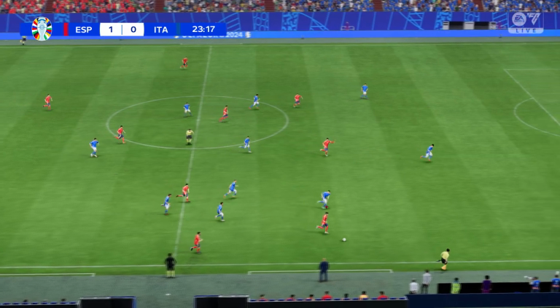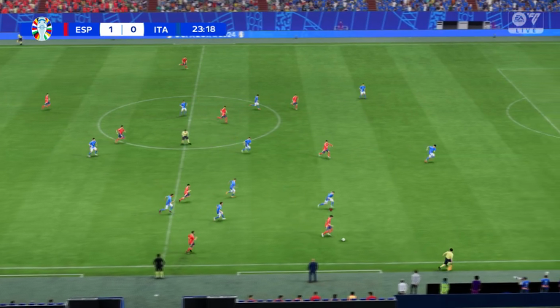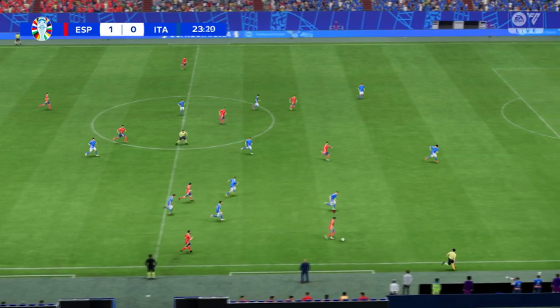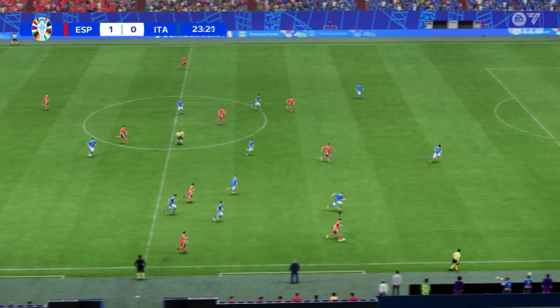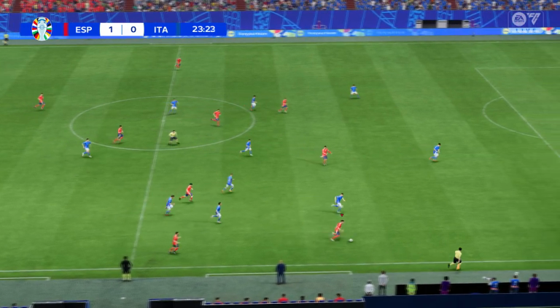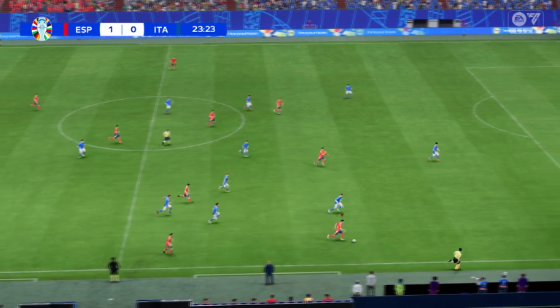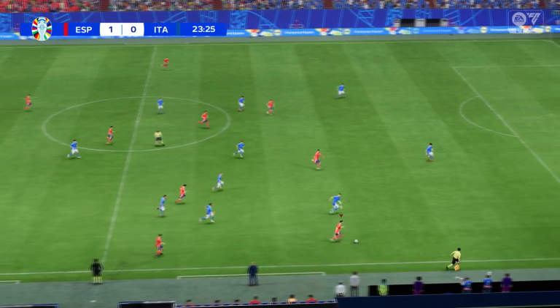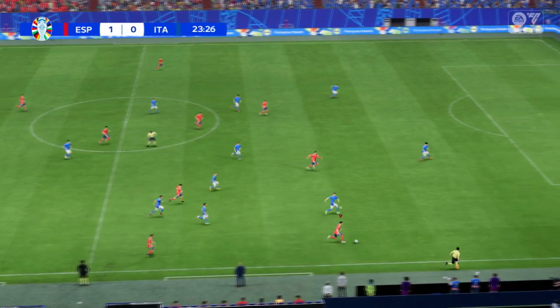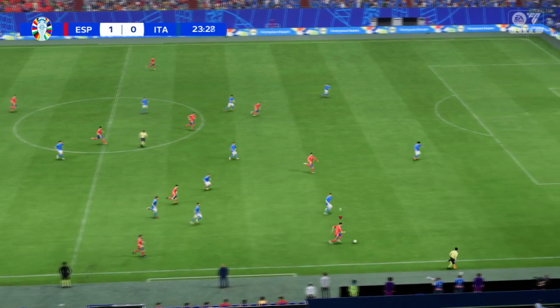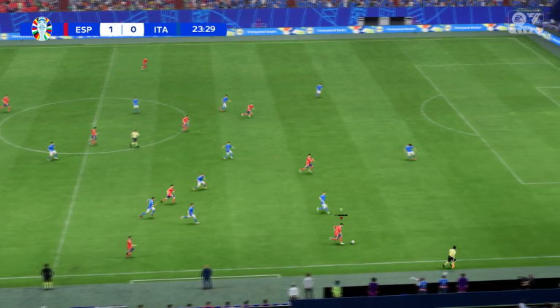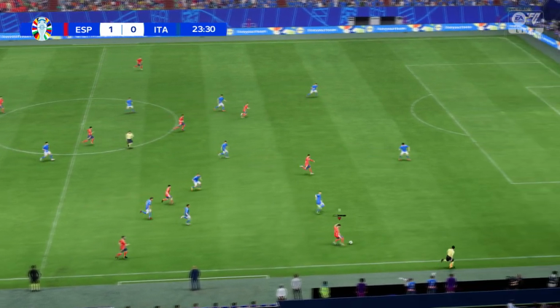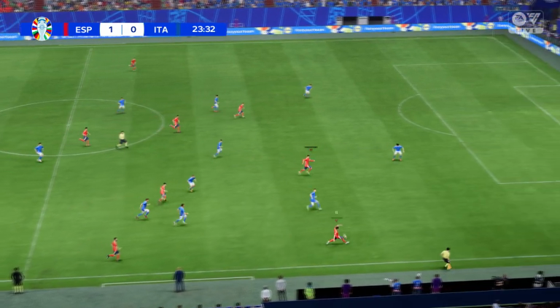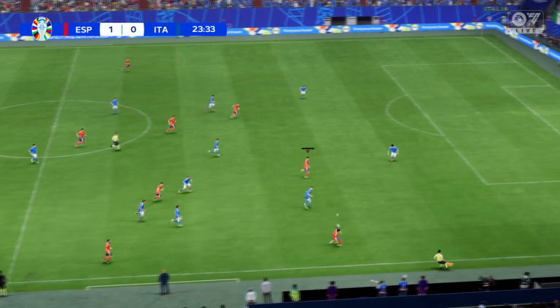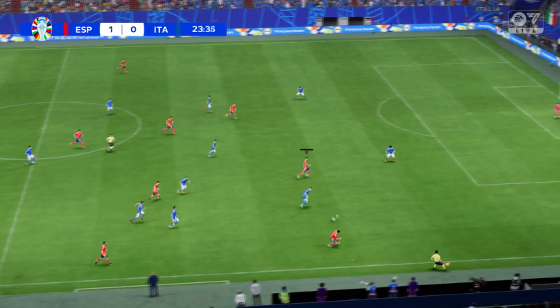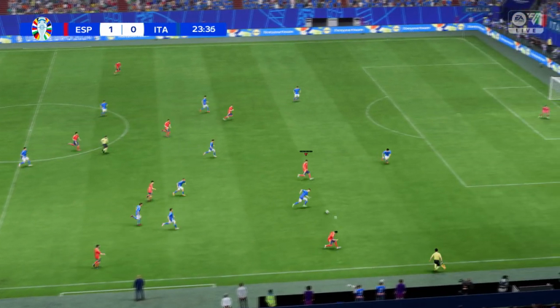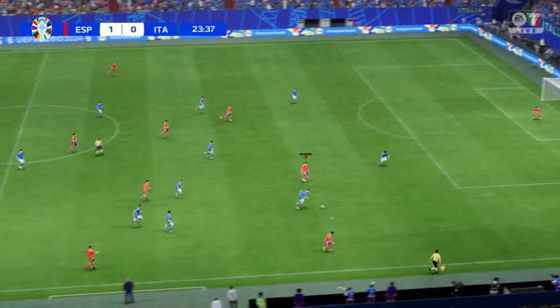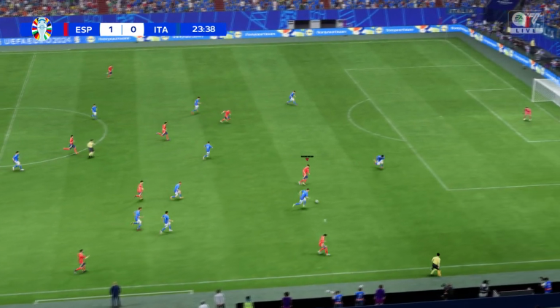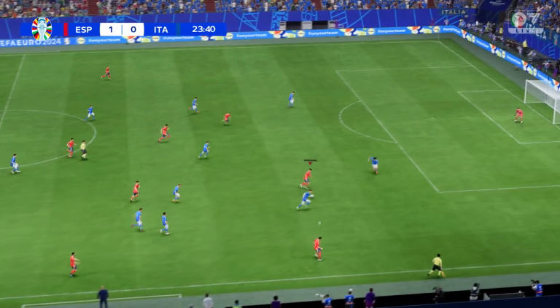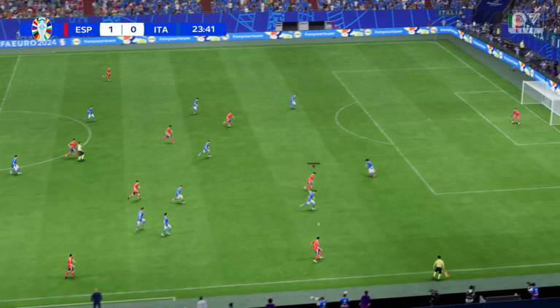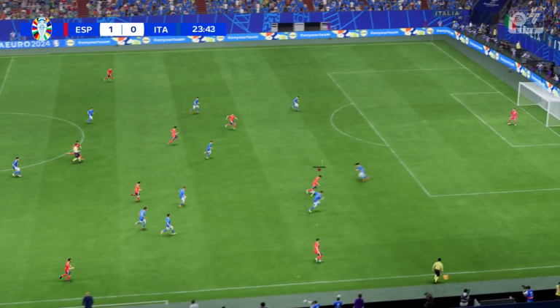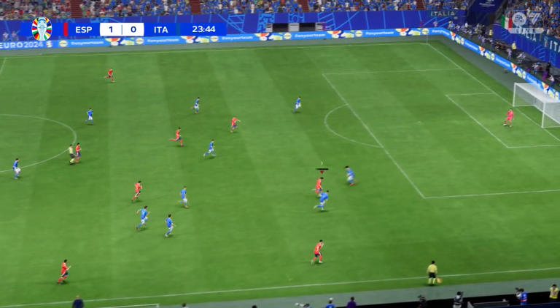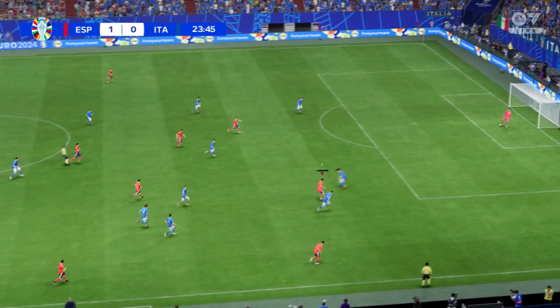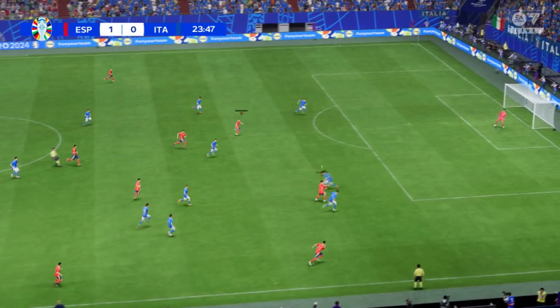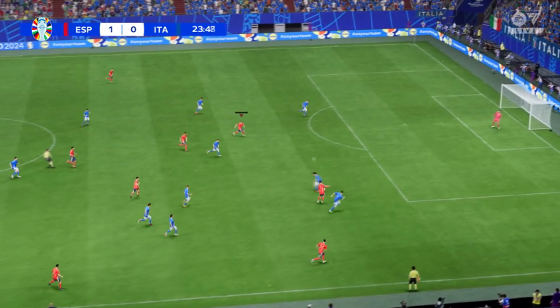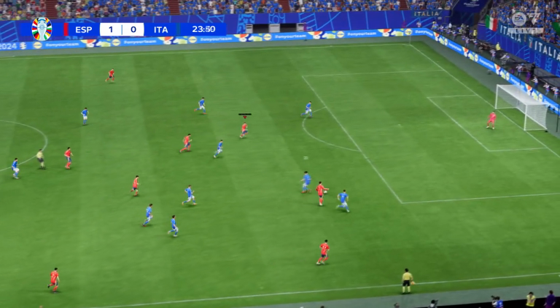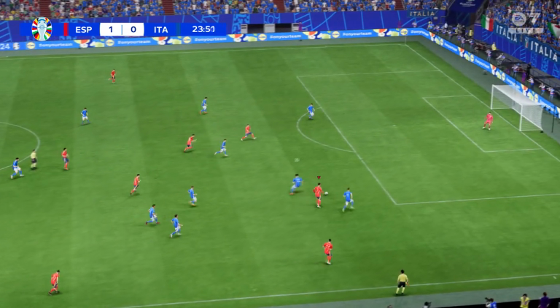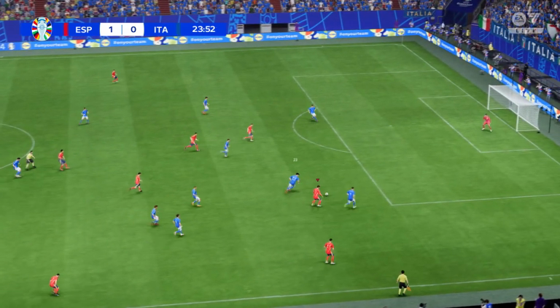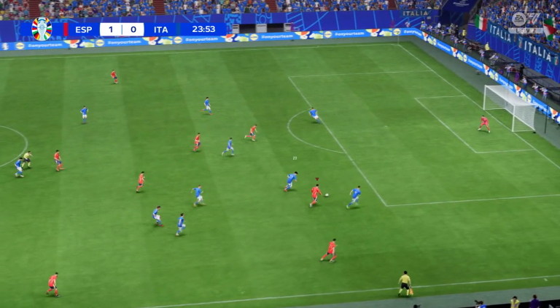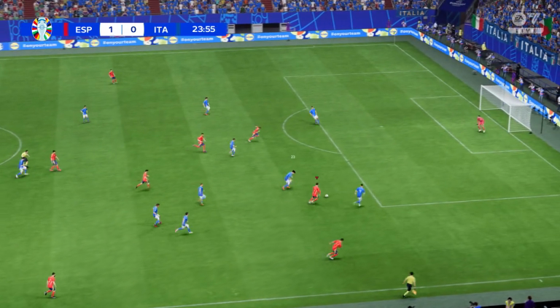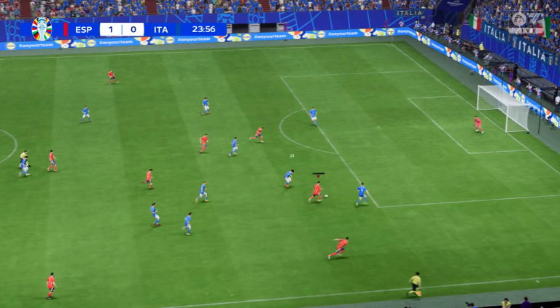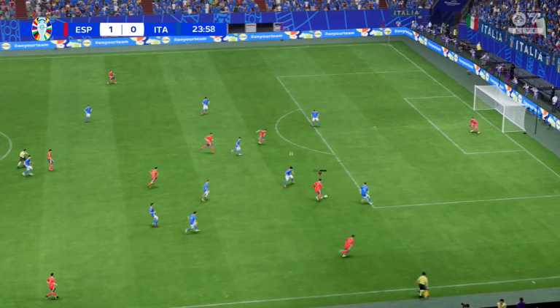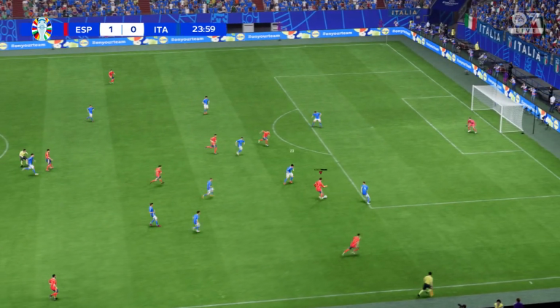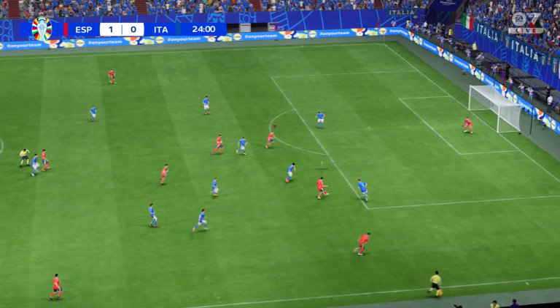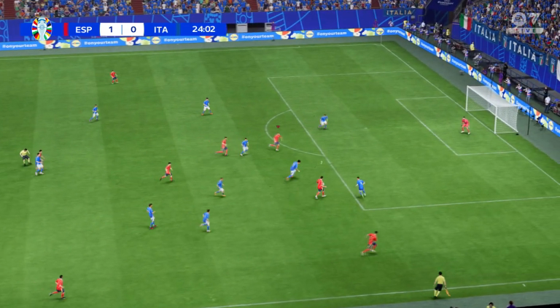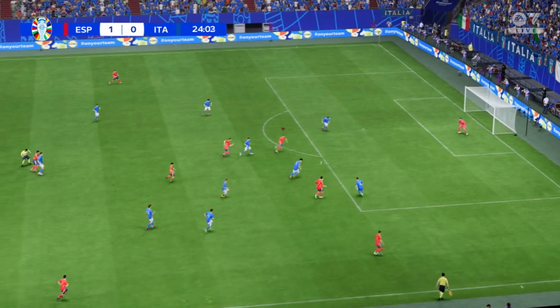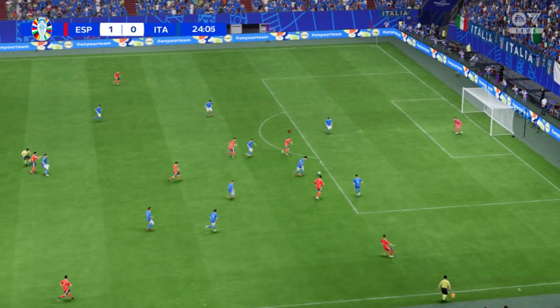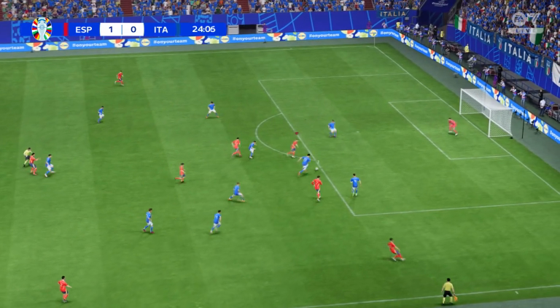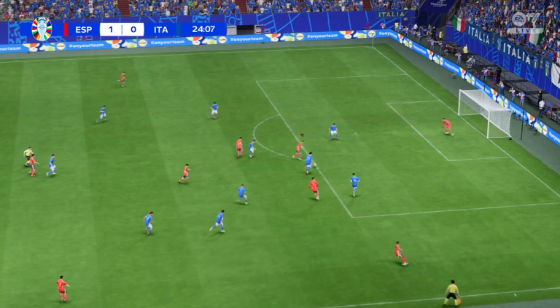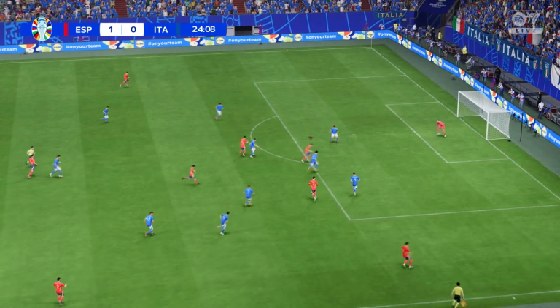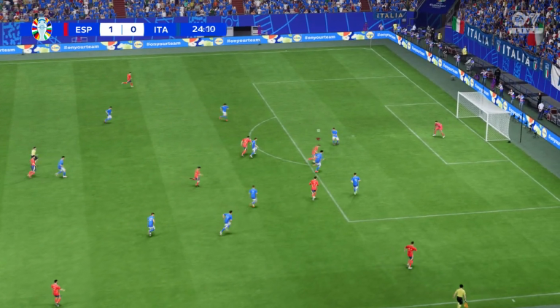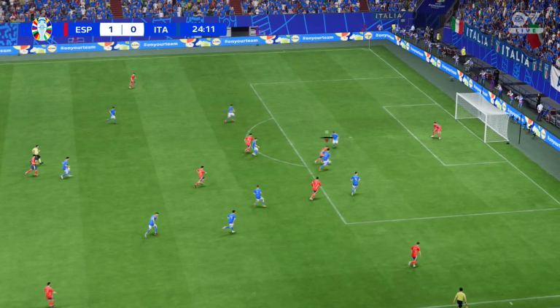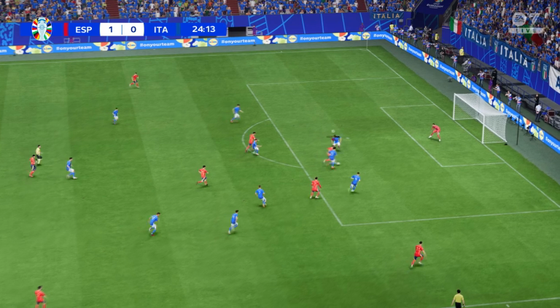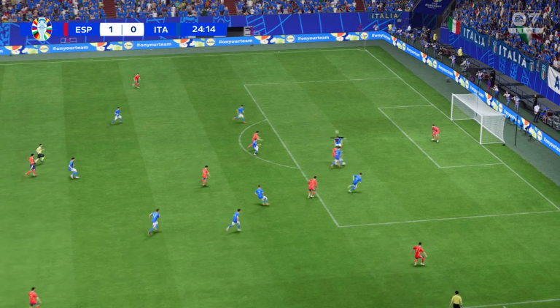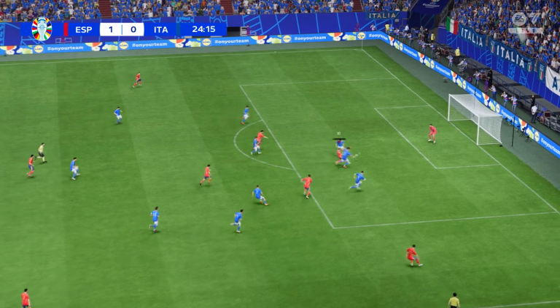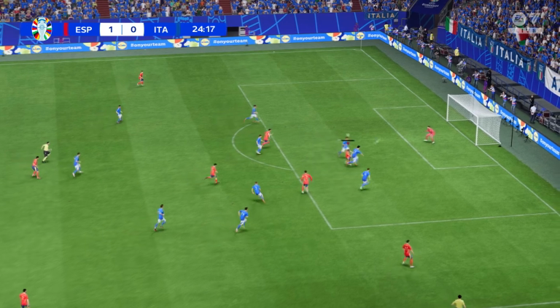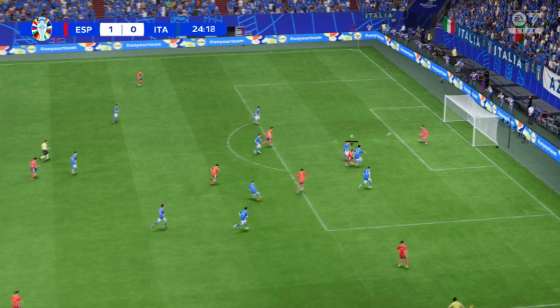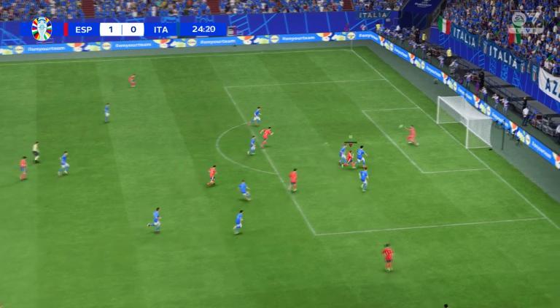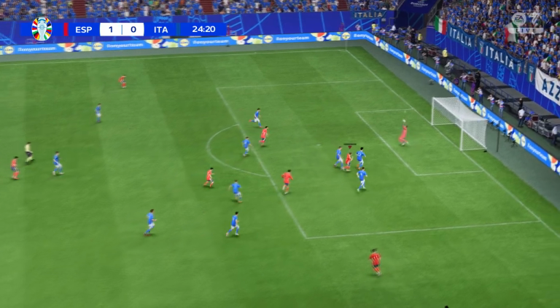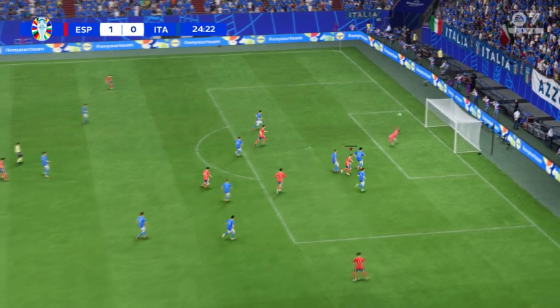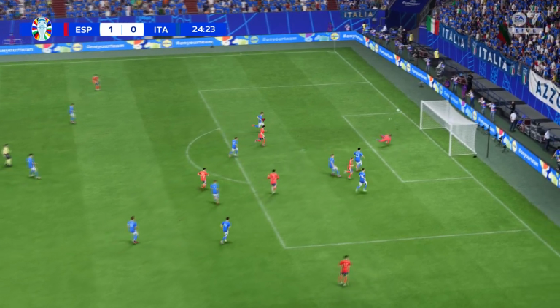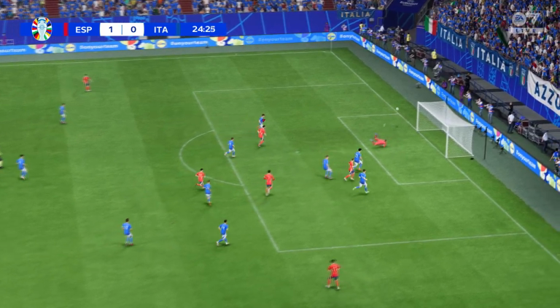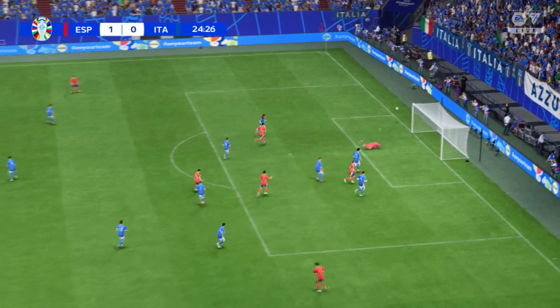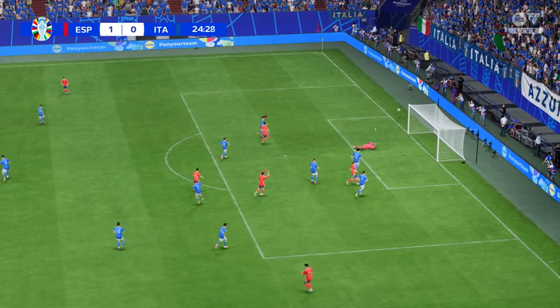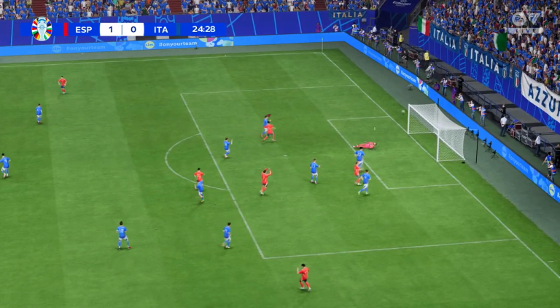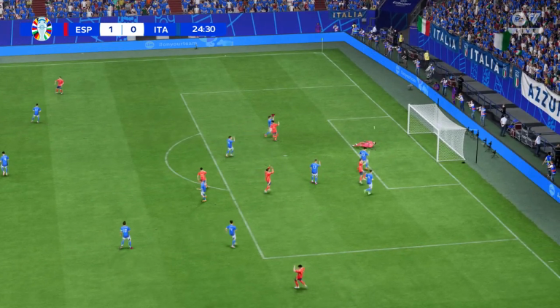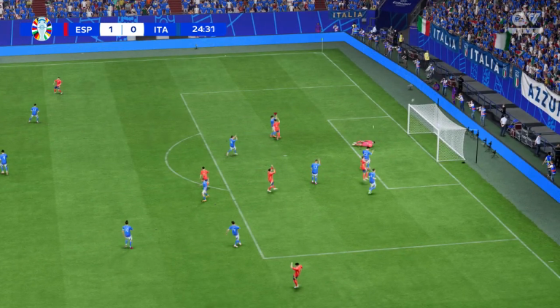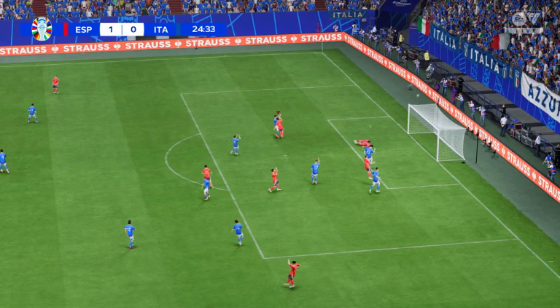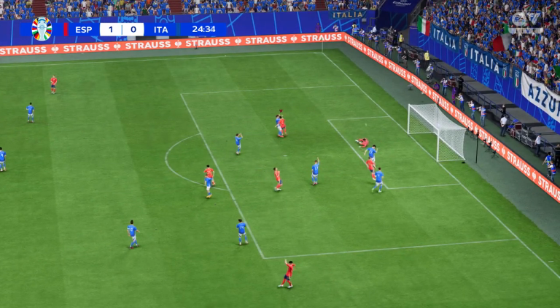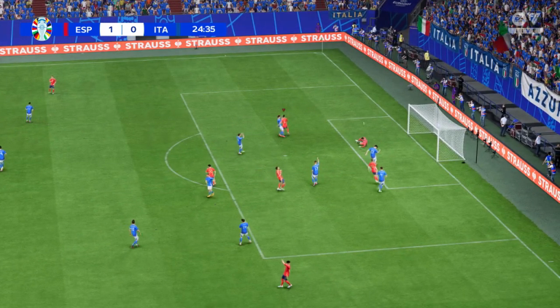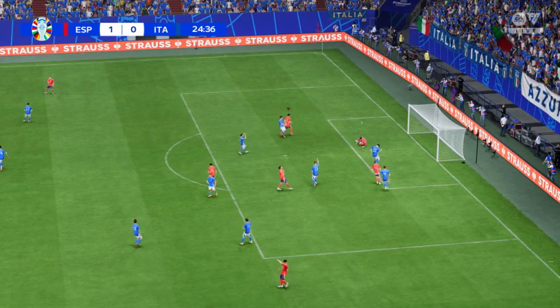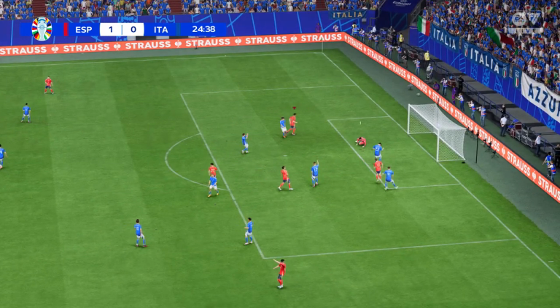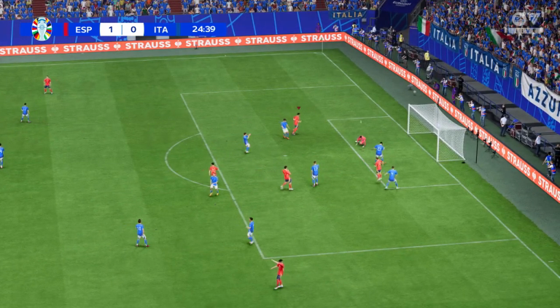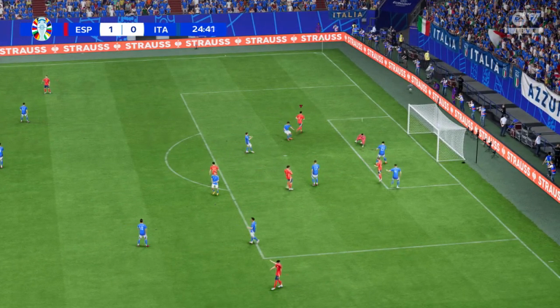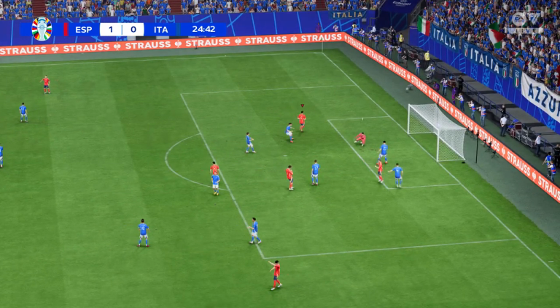Torres. Morata. Could be! Oh — commanding goalkeeping.